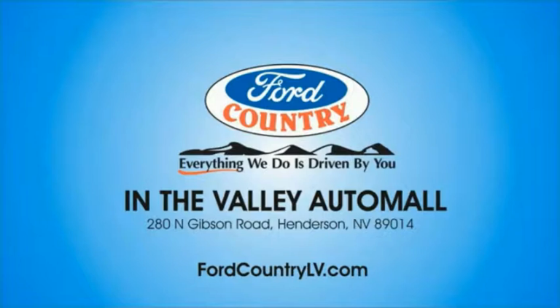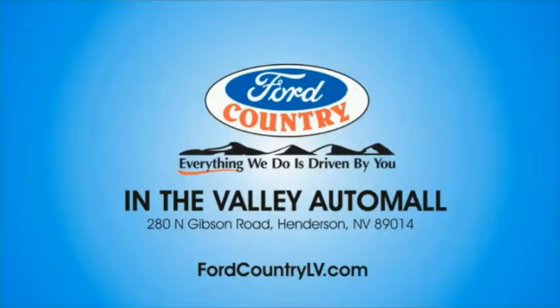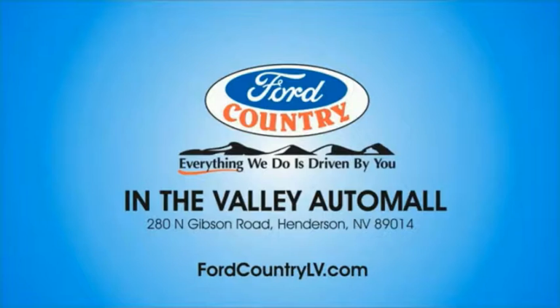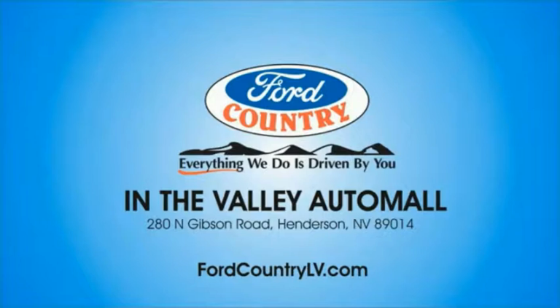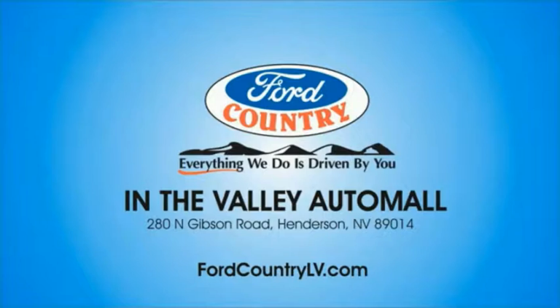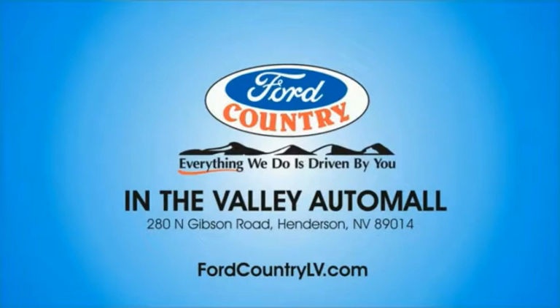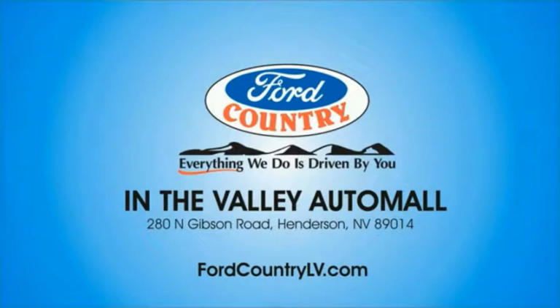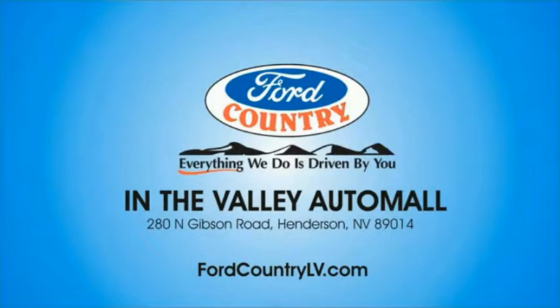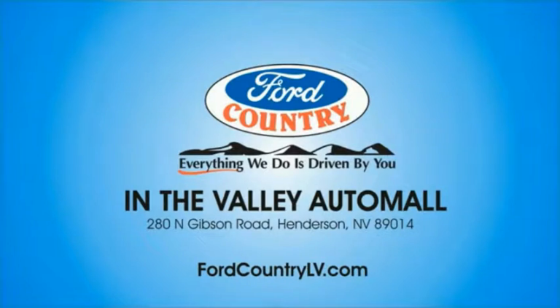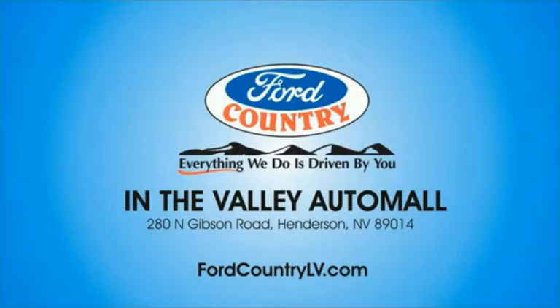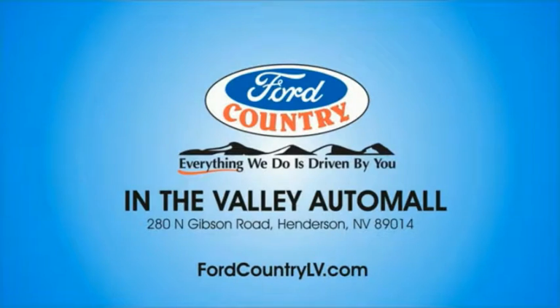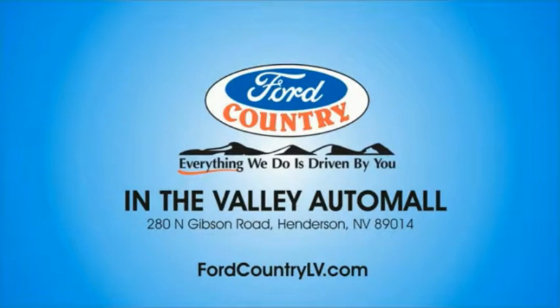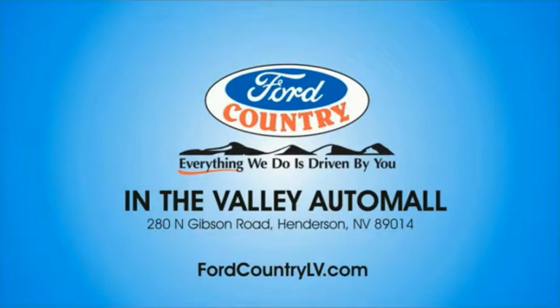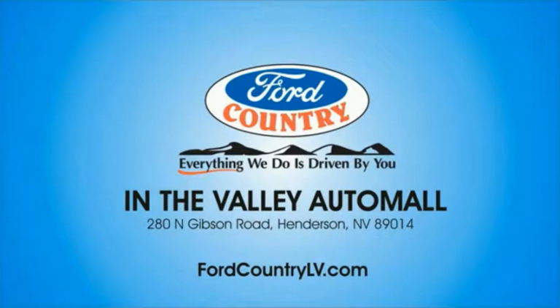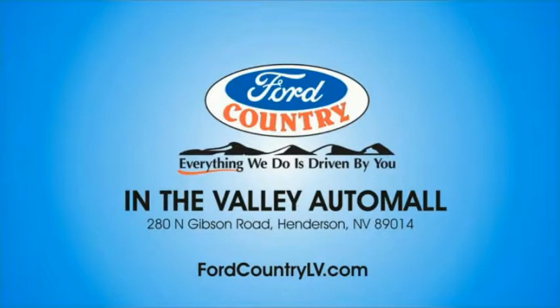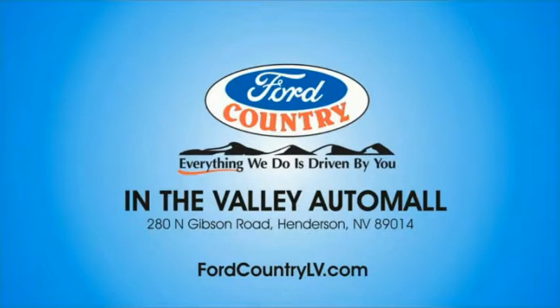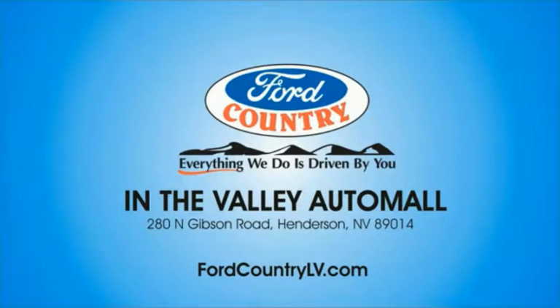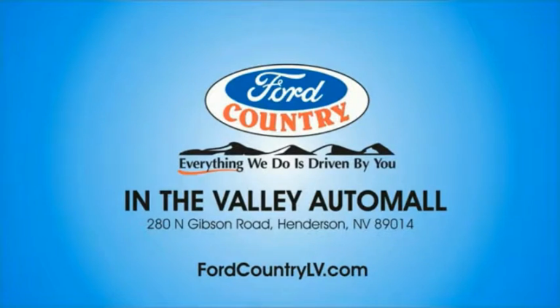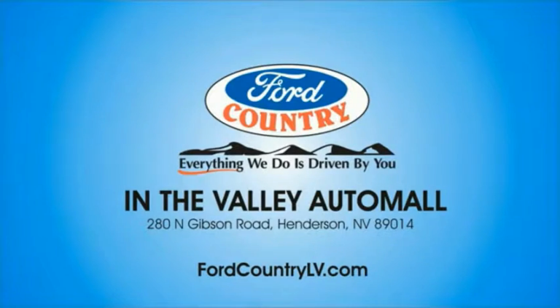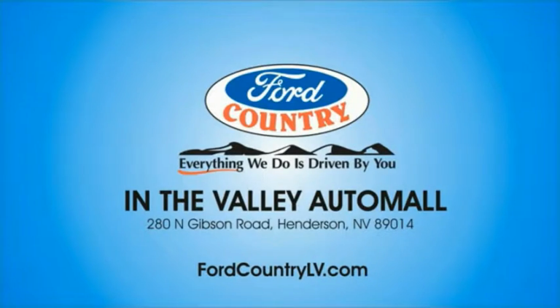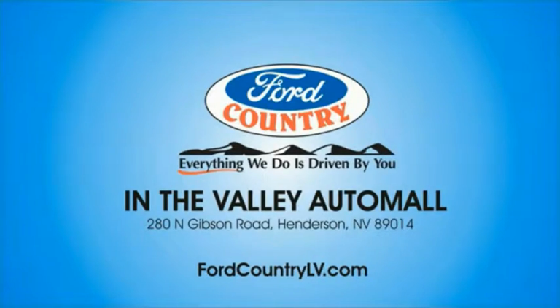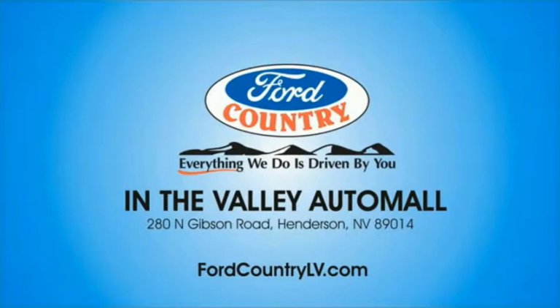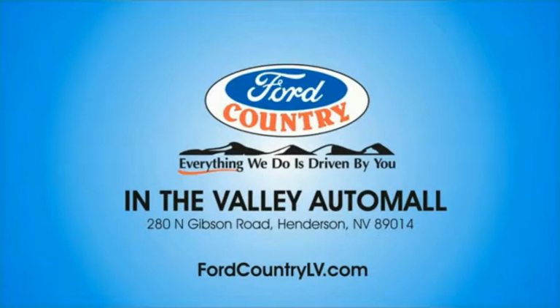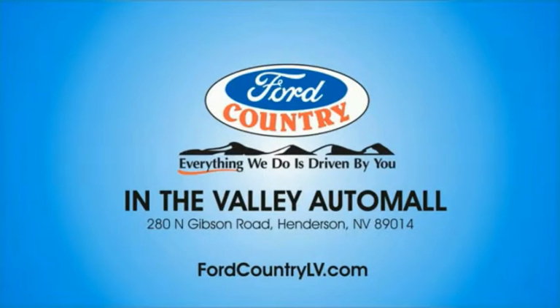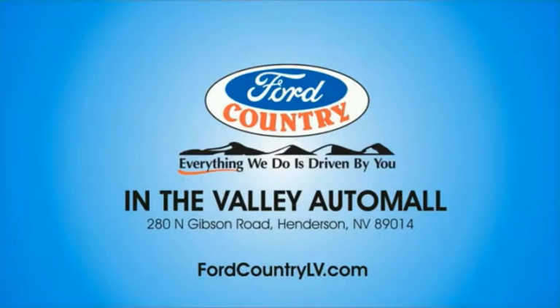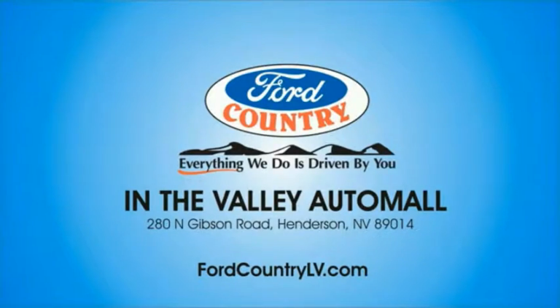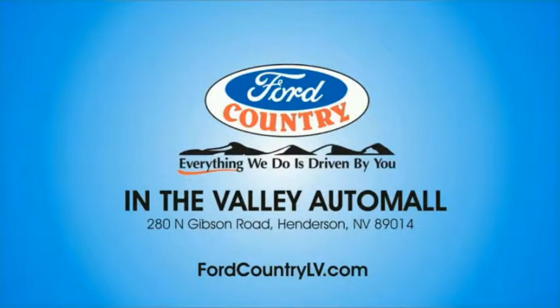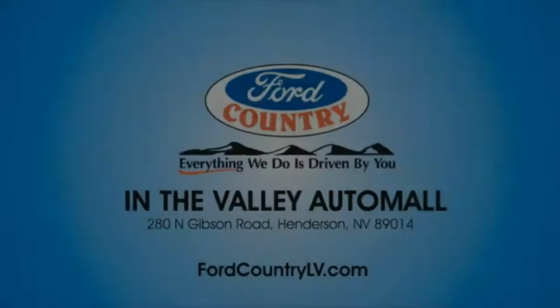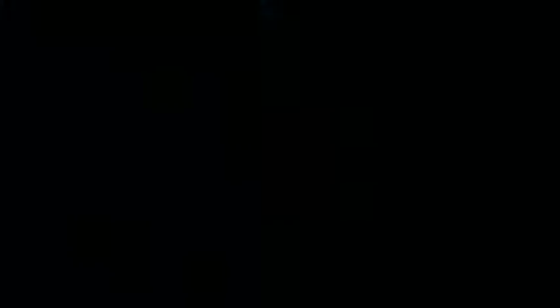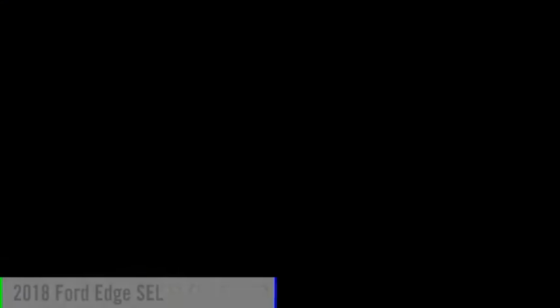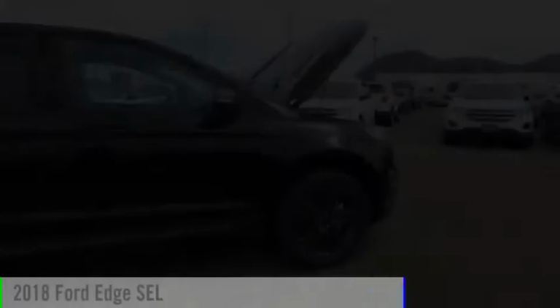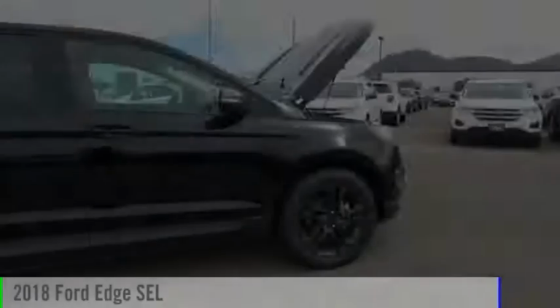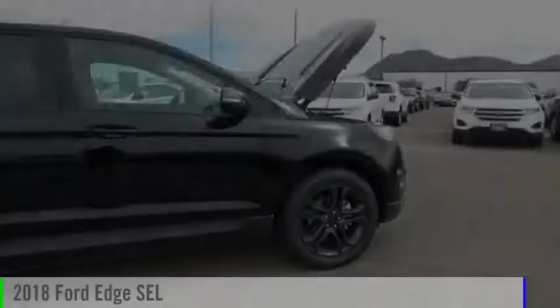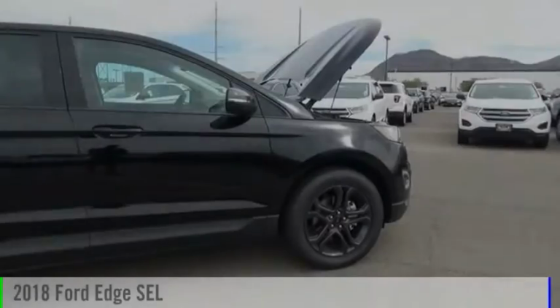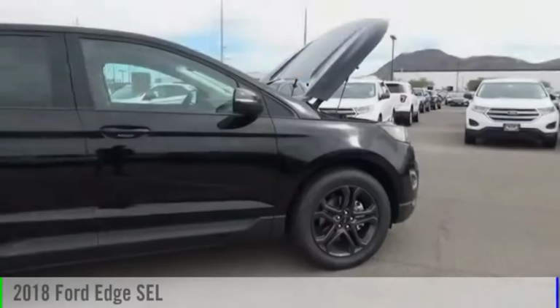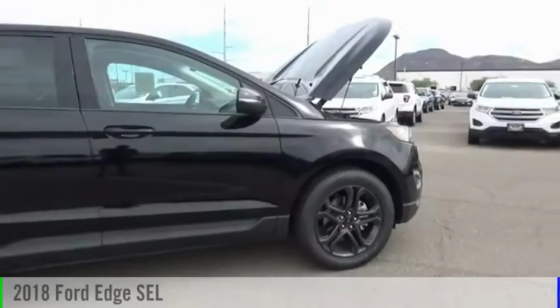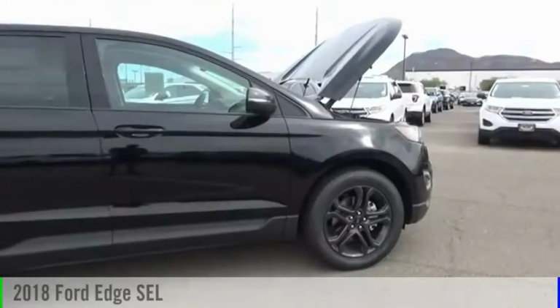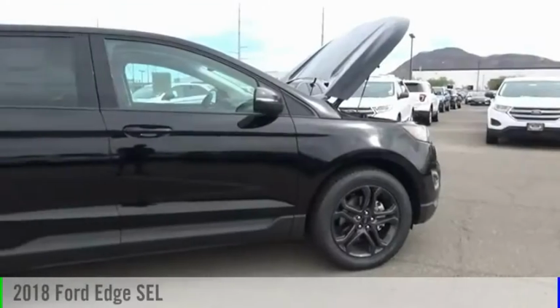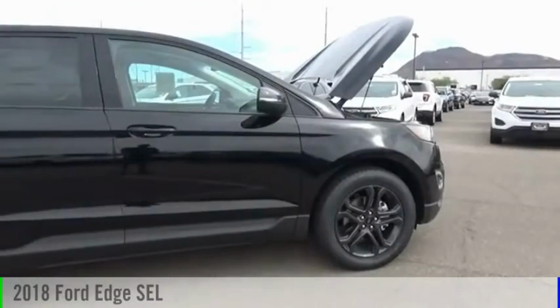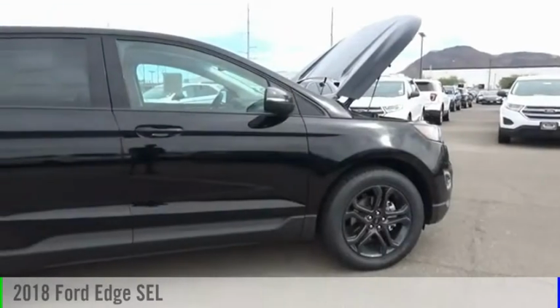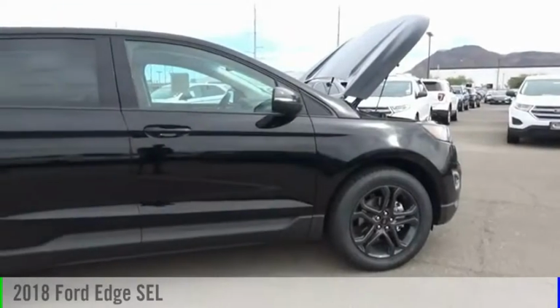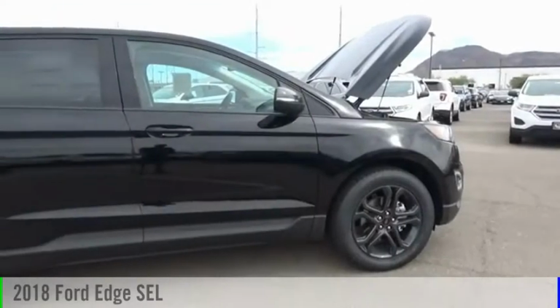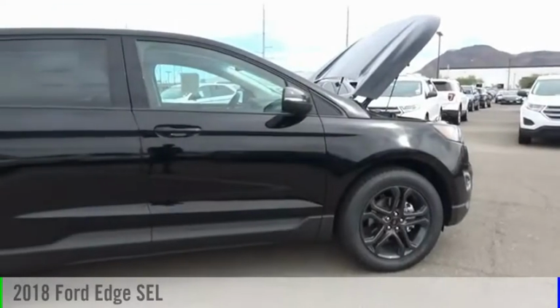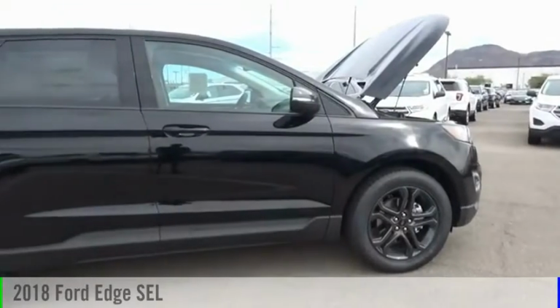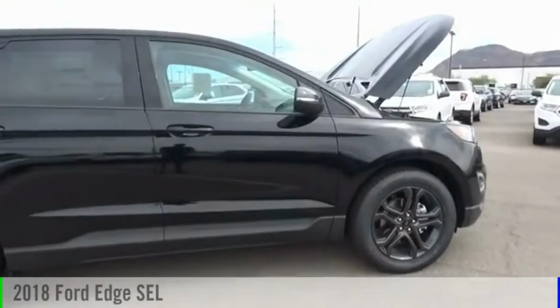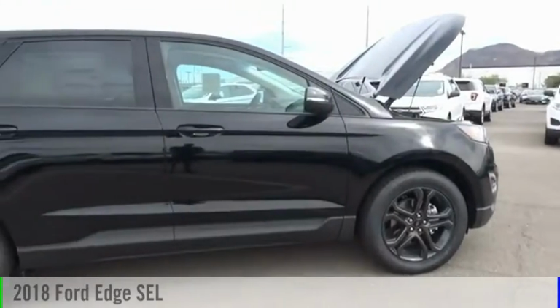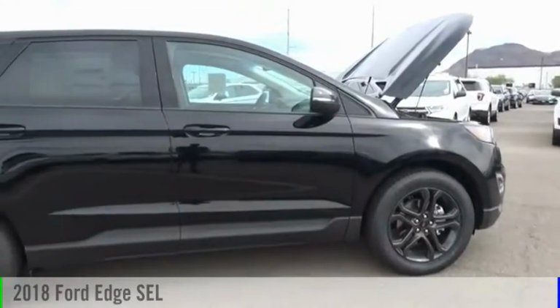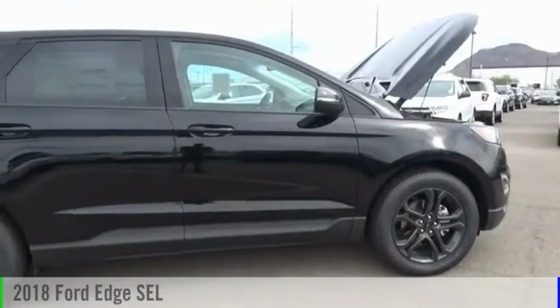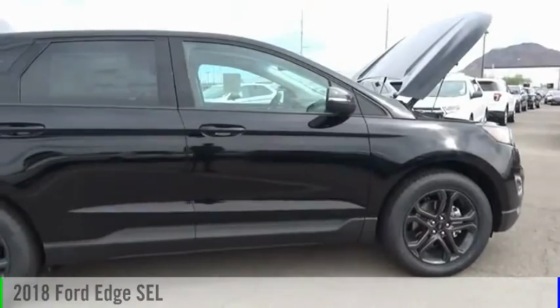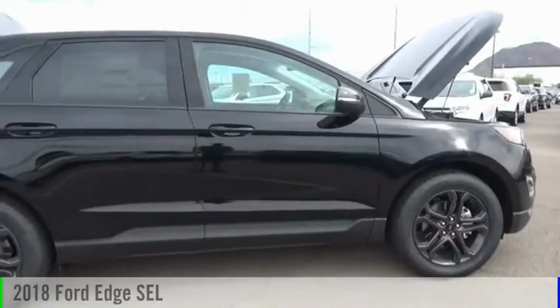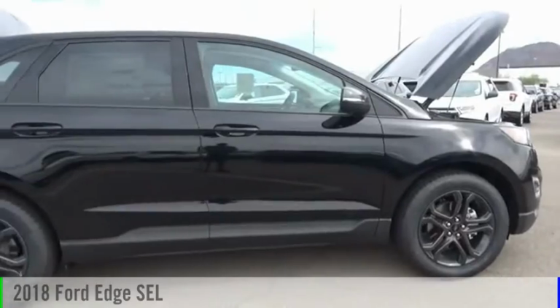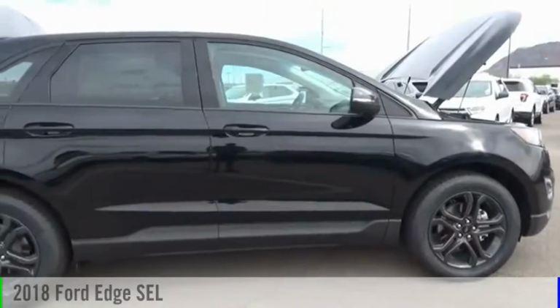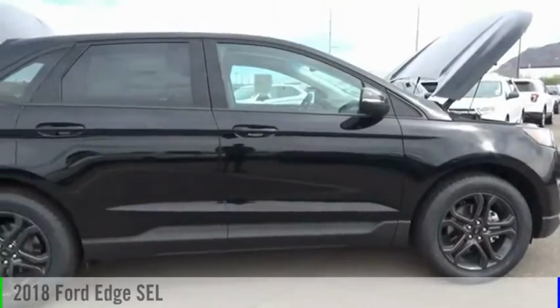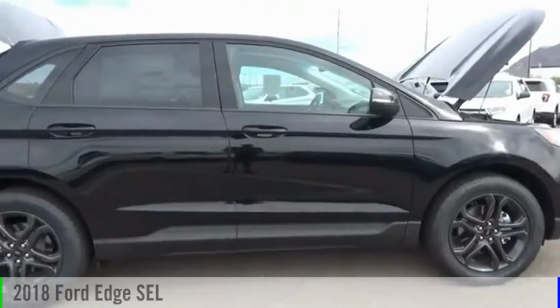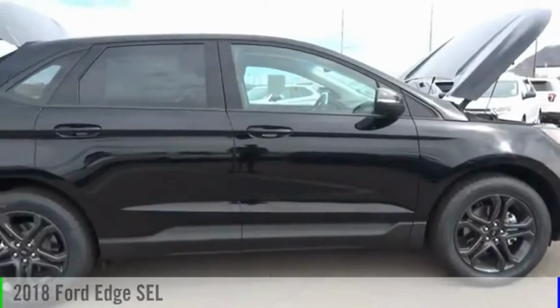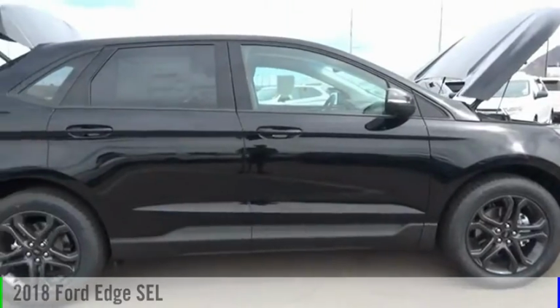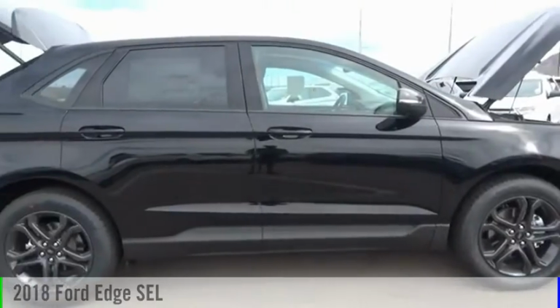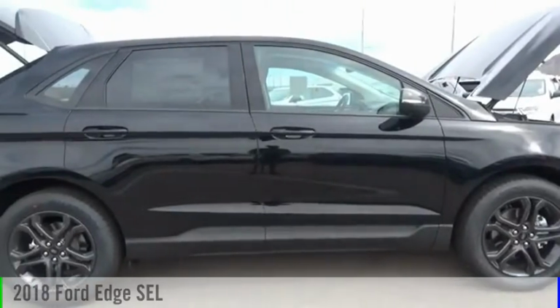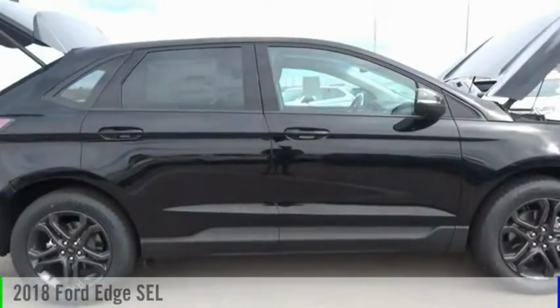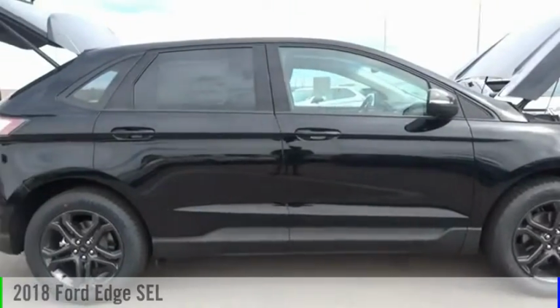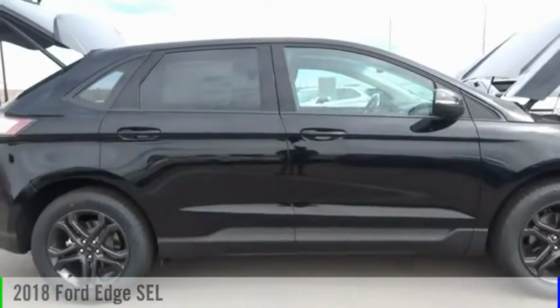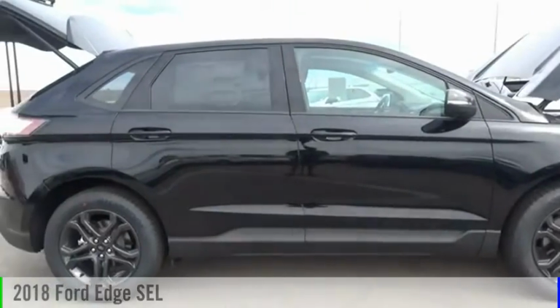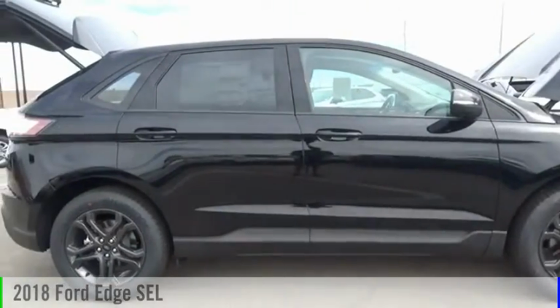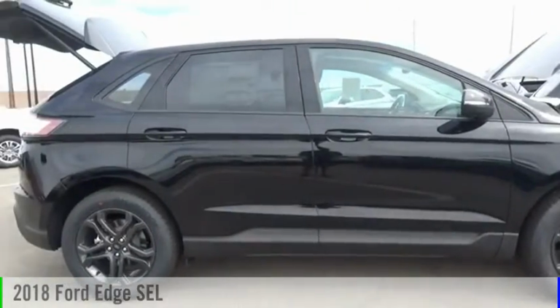Visit Ford Country in the Valley Auto Mall today. You are going to love the 2018 Edge.